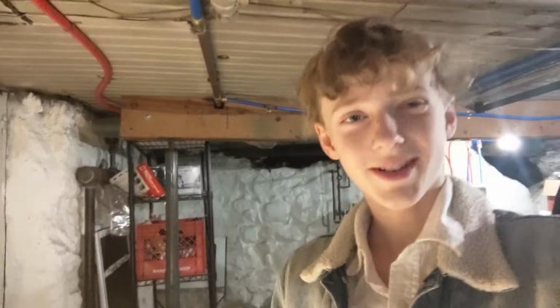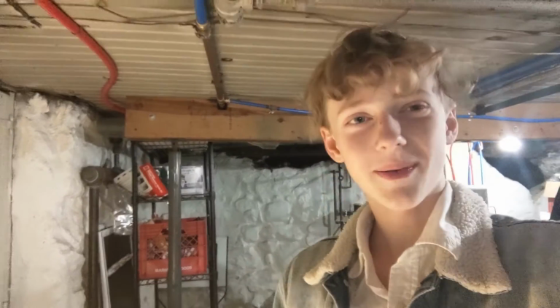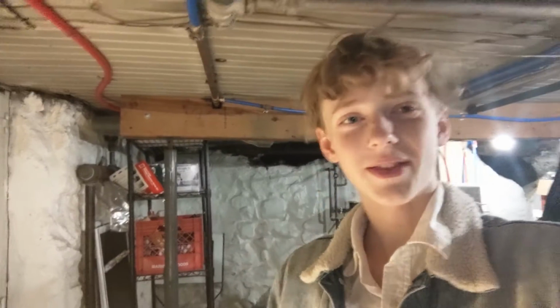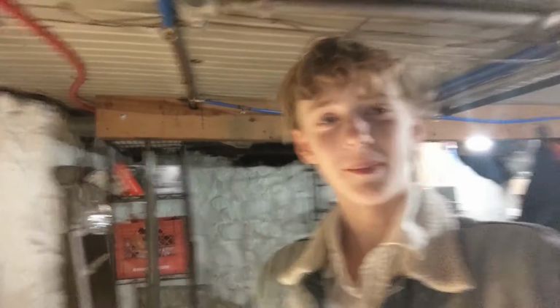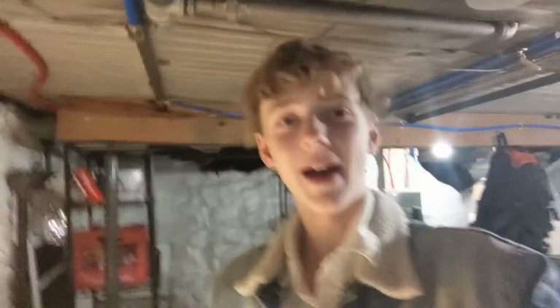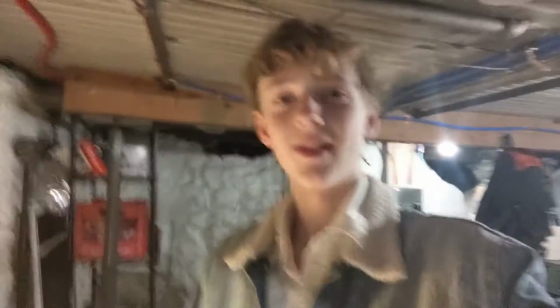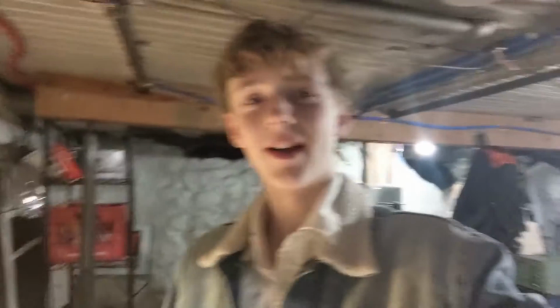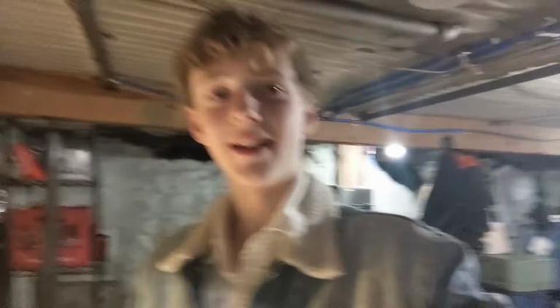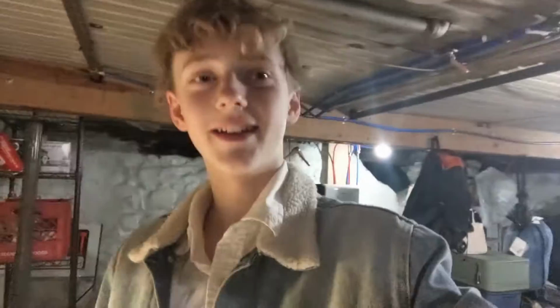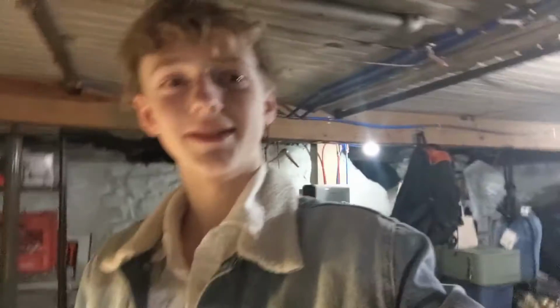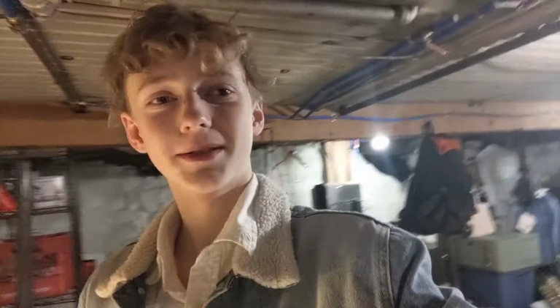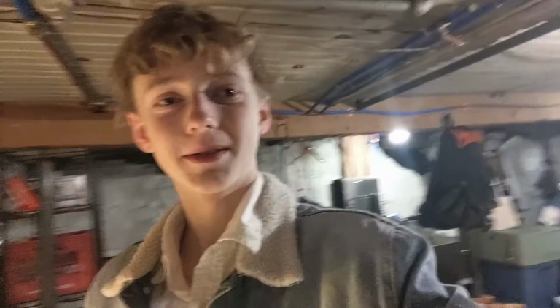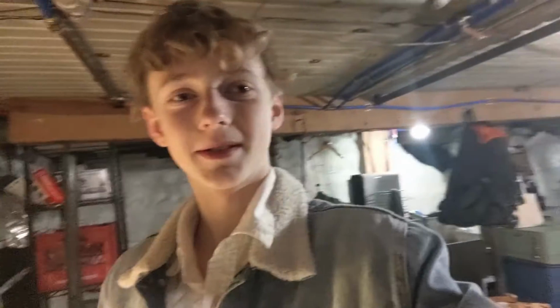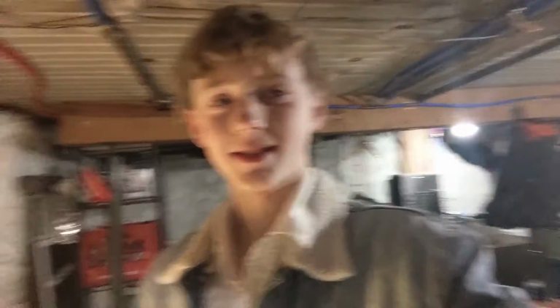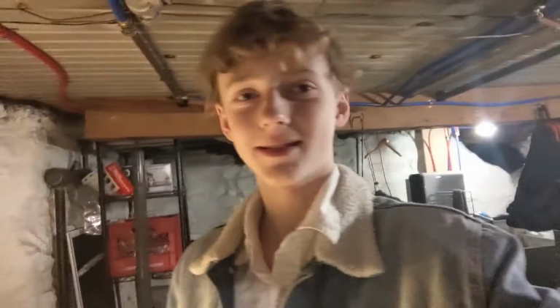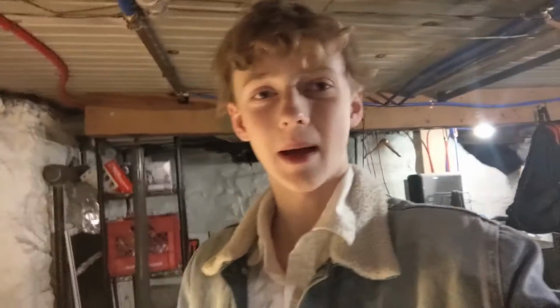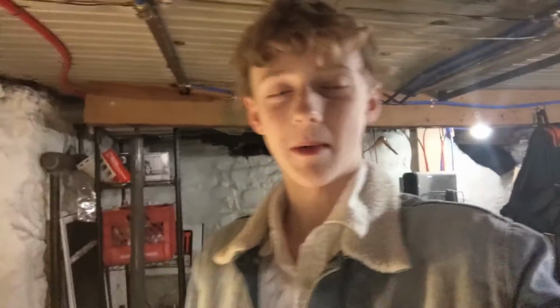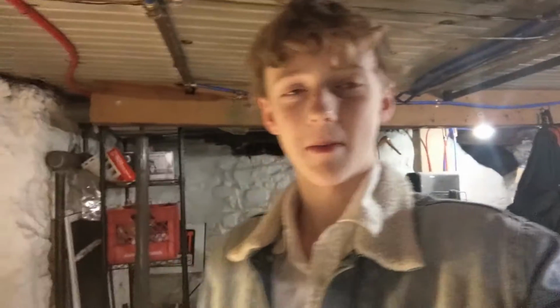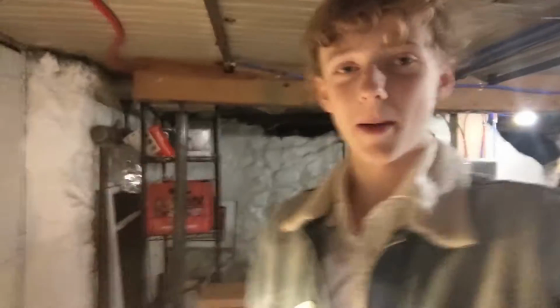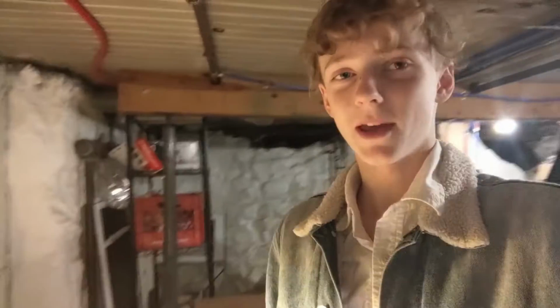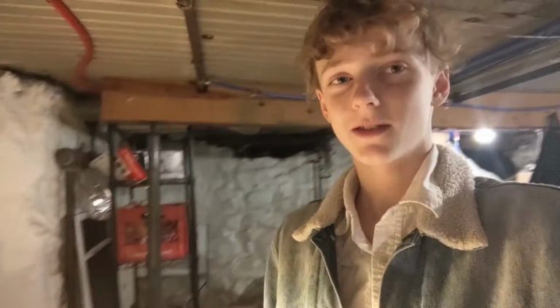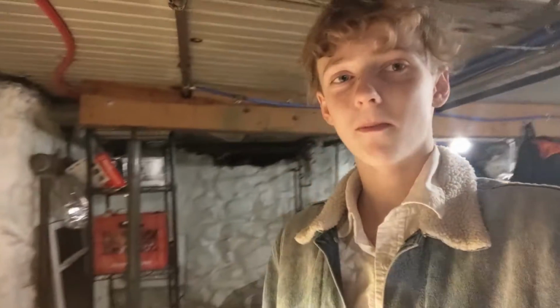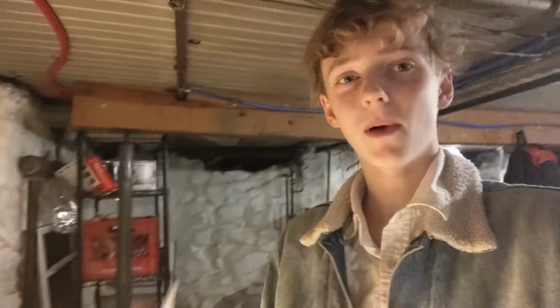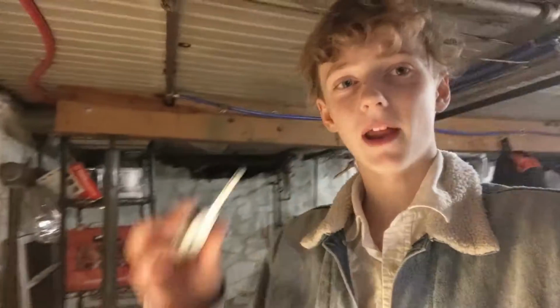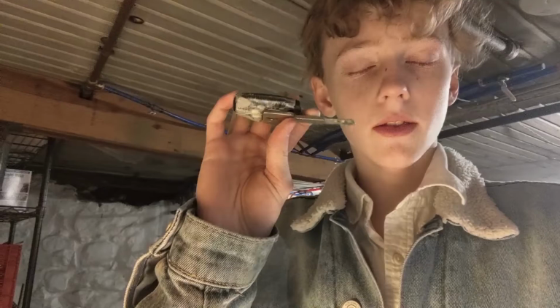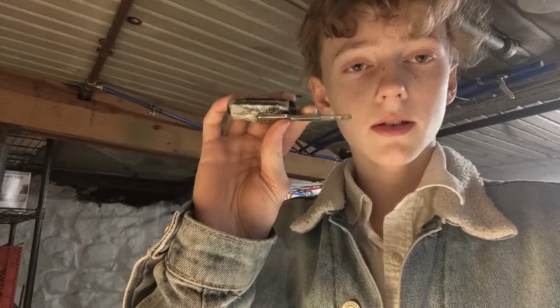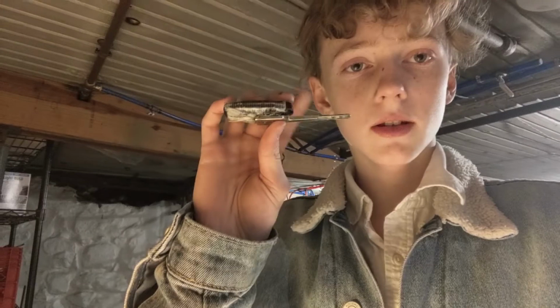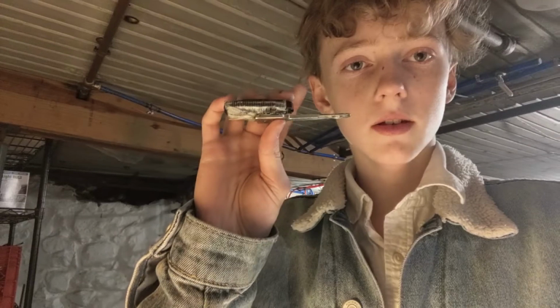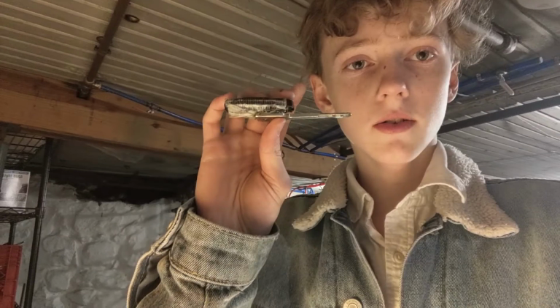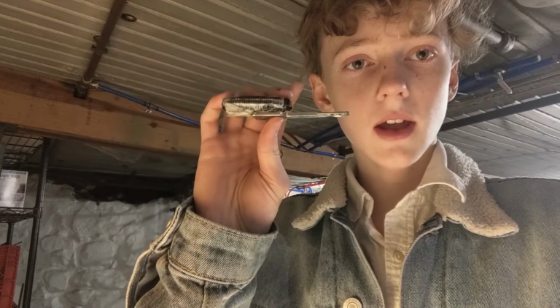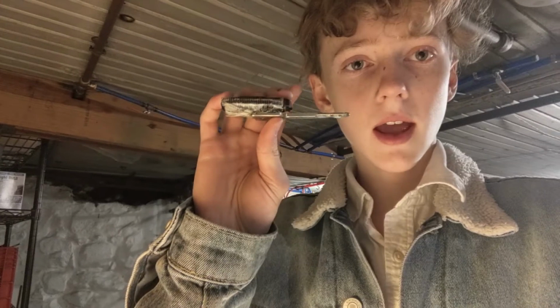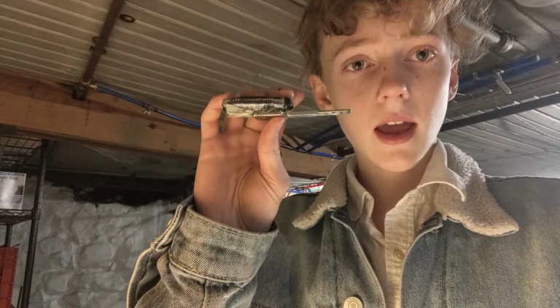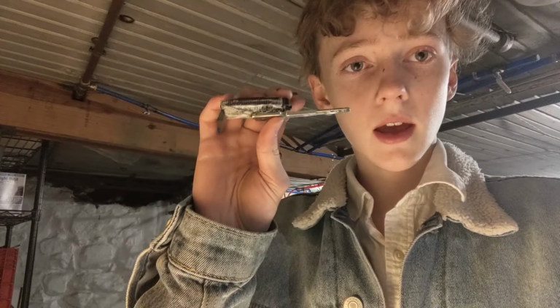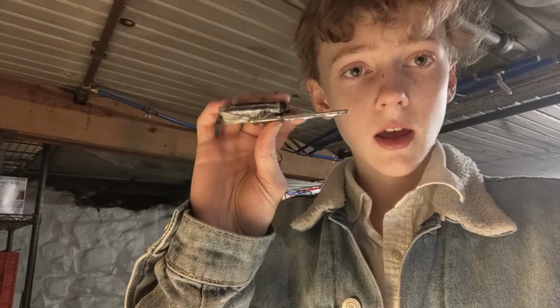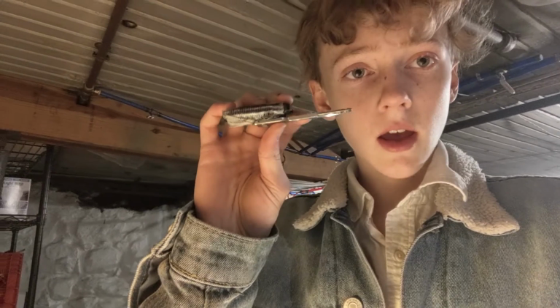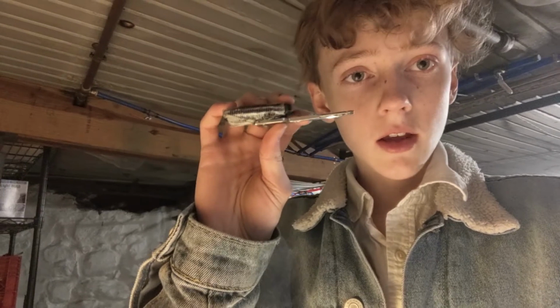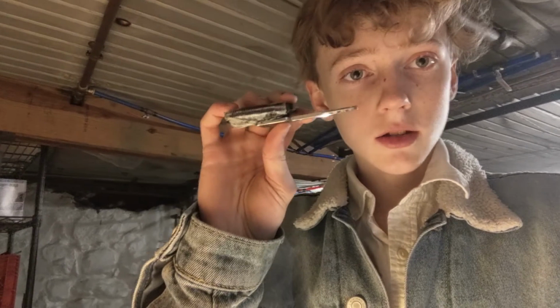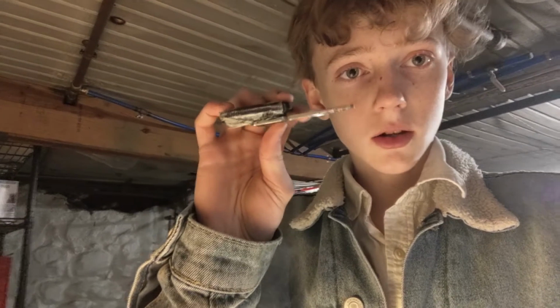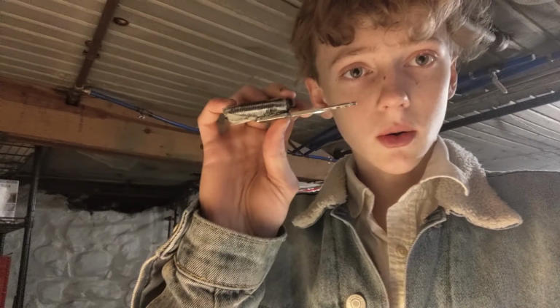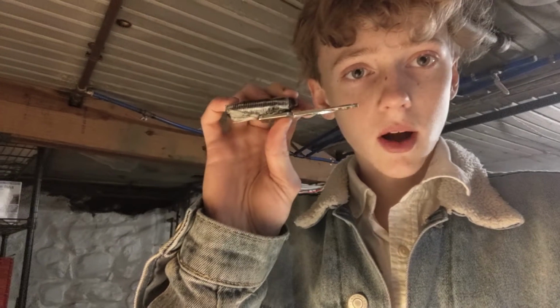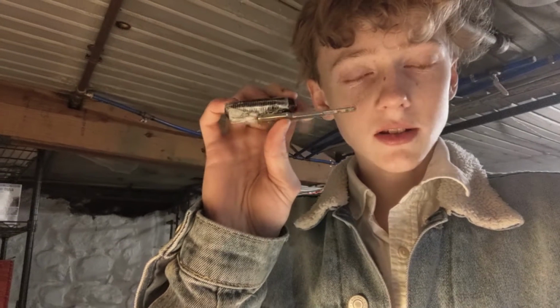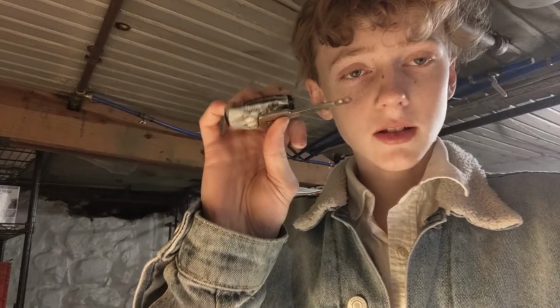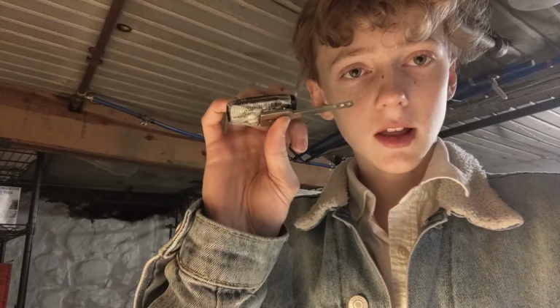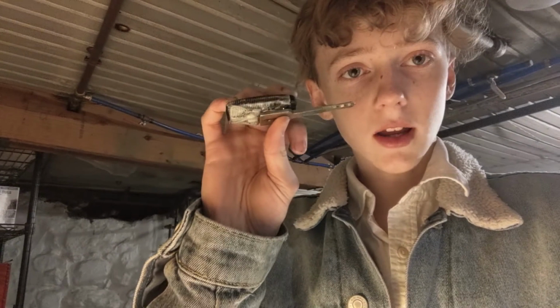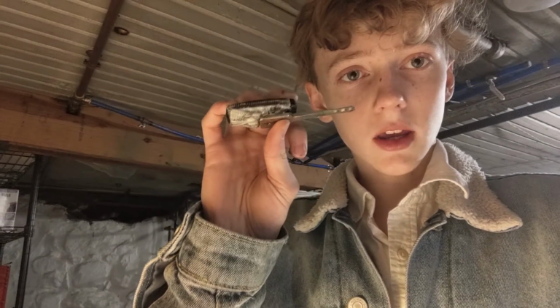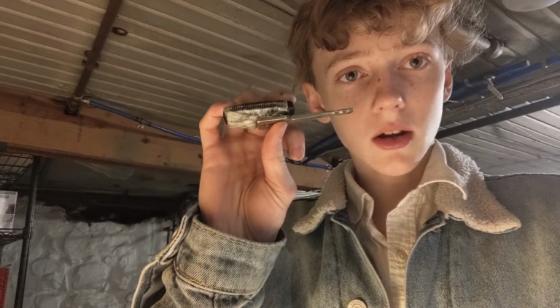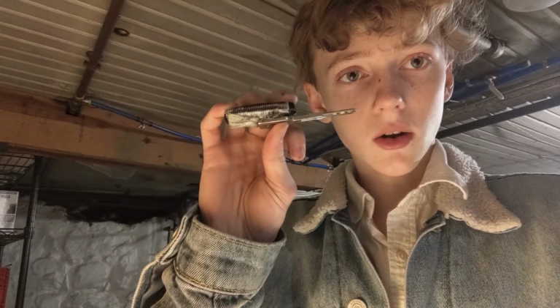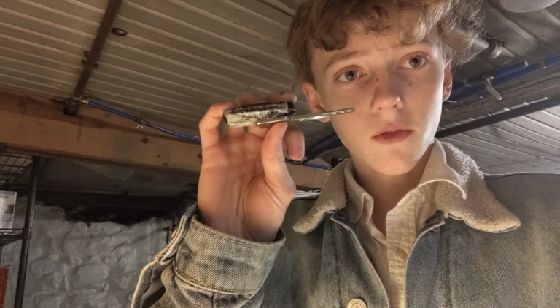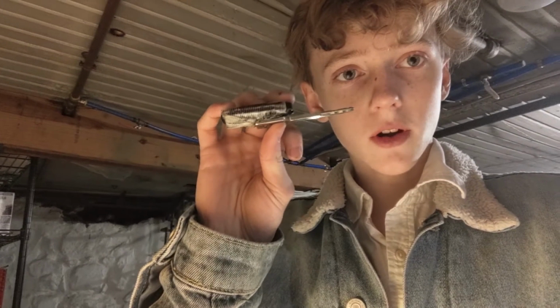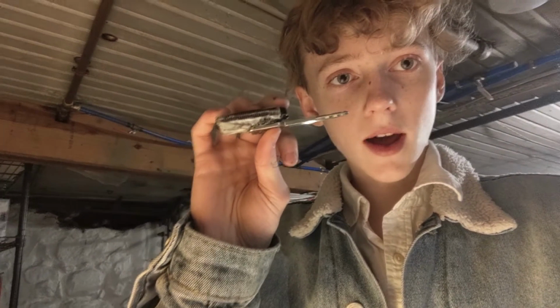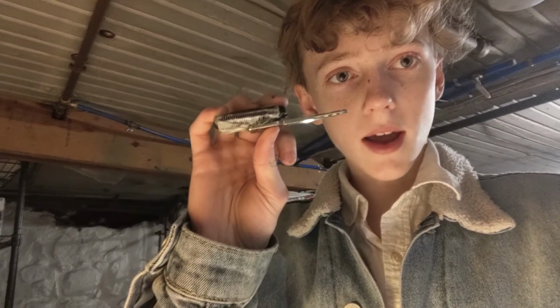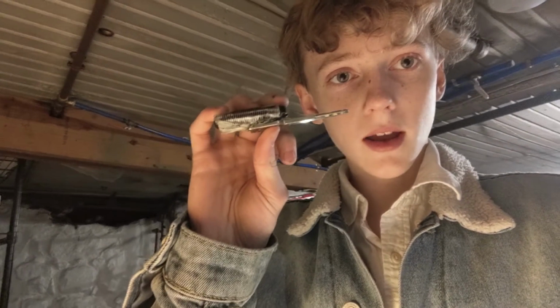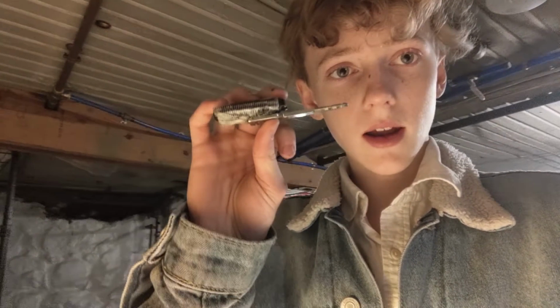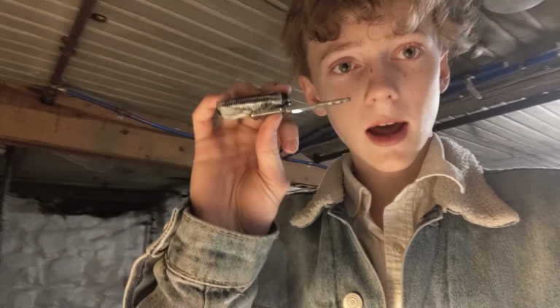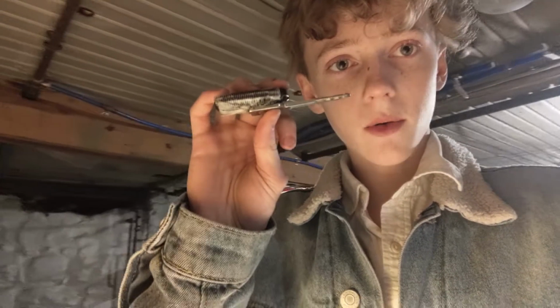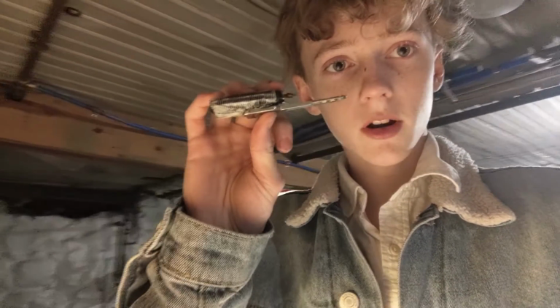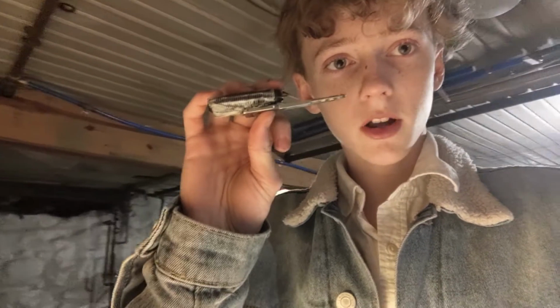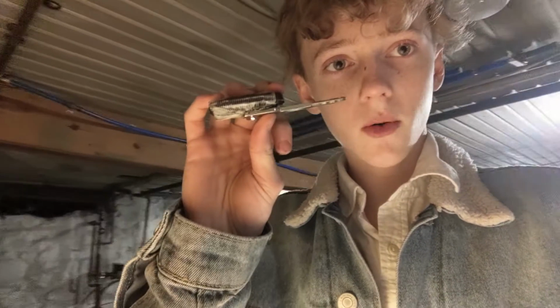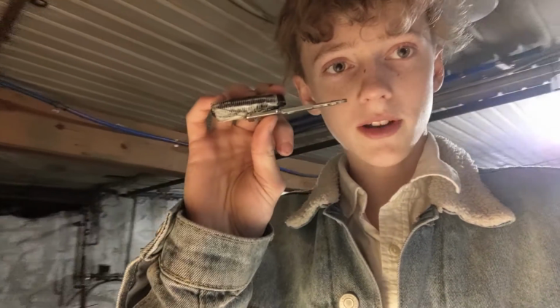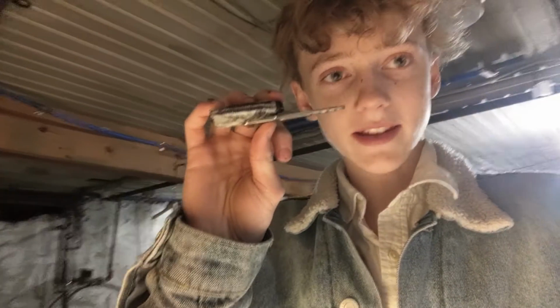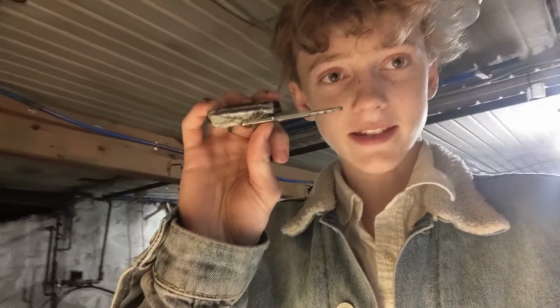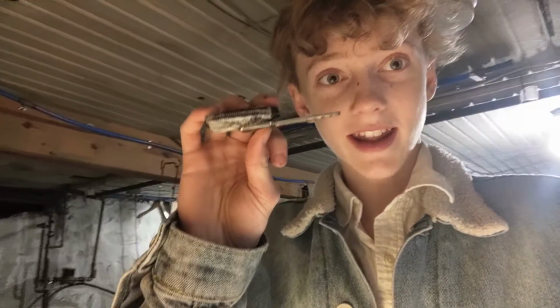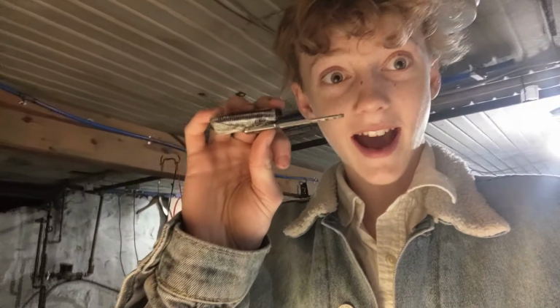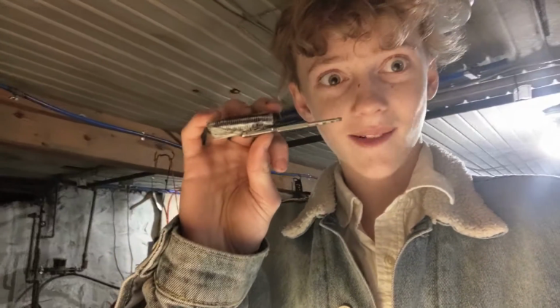Sorry about the bad lighting — I'm just in my basement. But this is a new day; I just let it cure overnight and now we're gonna go test it out.